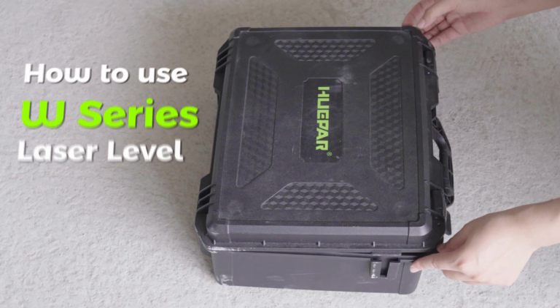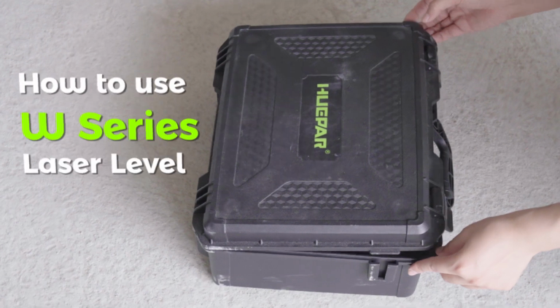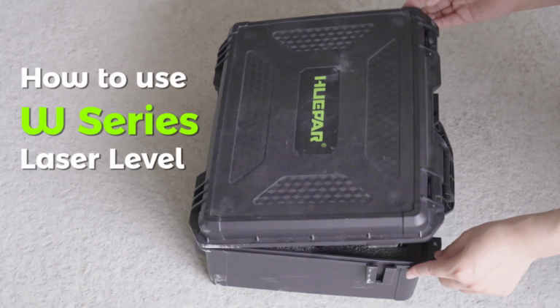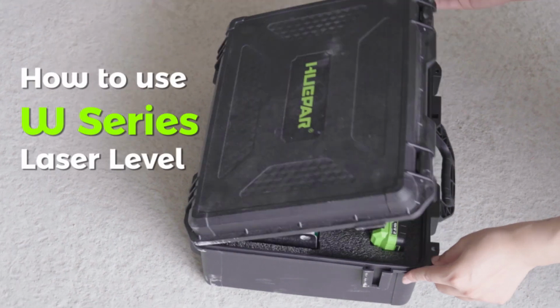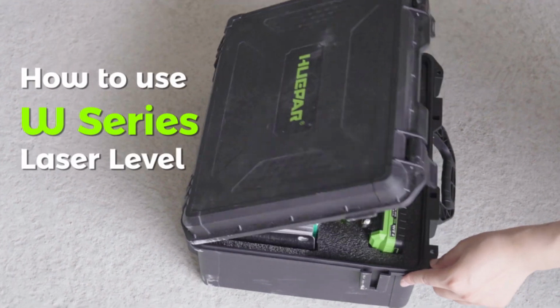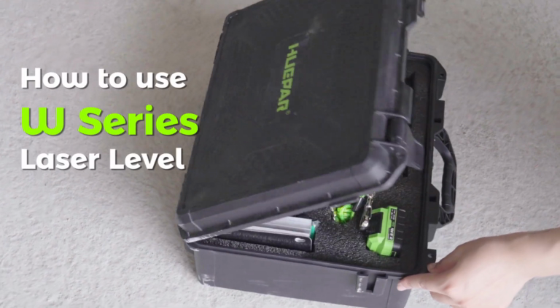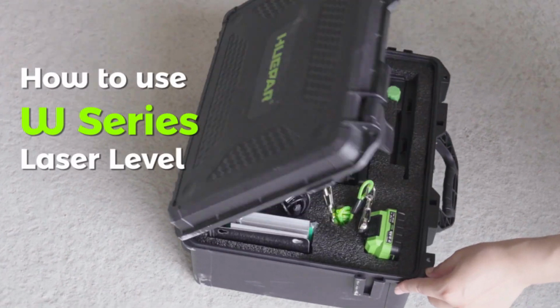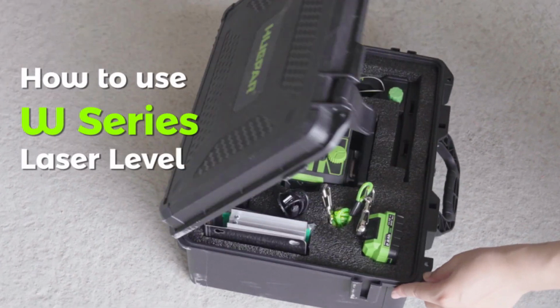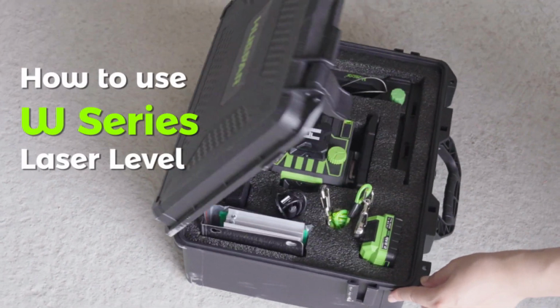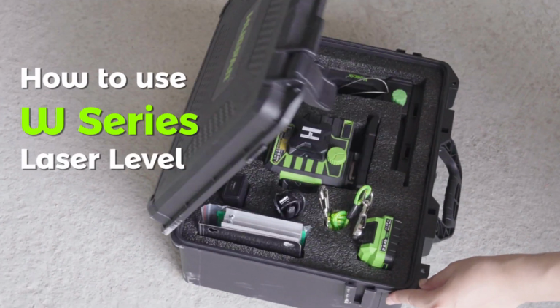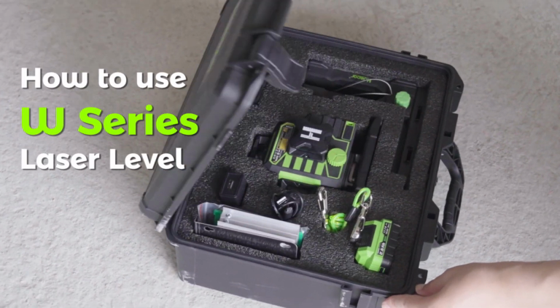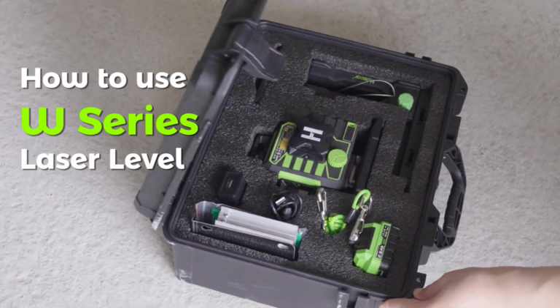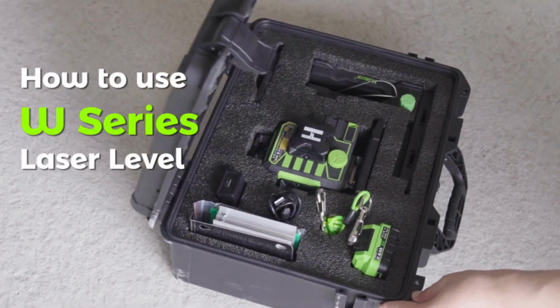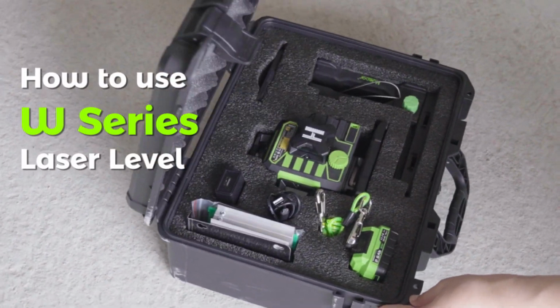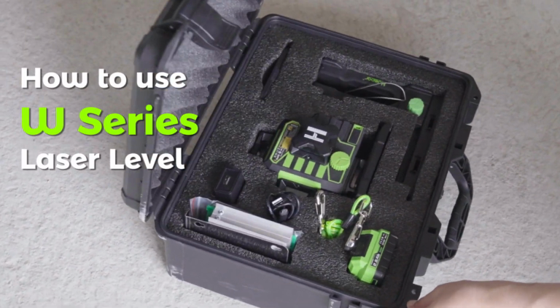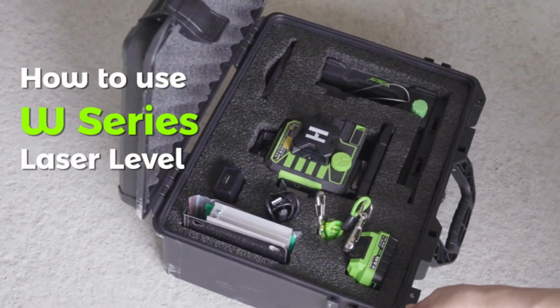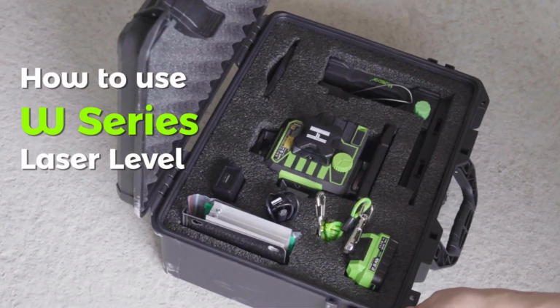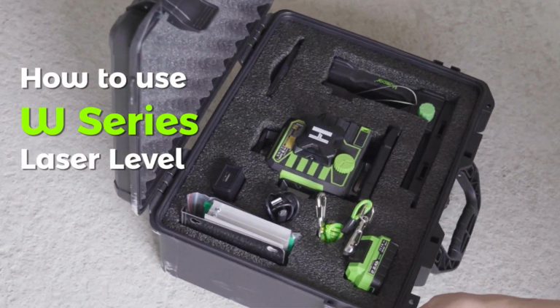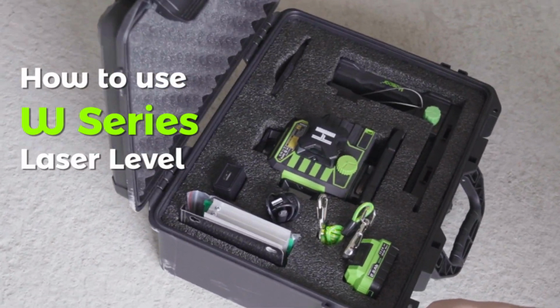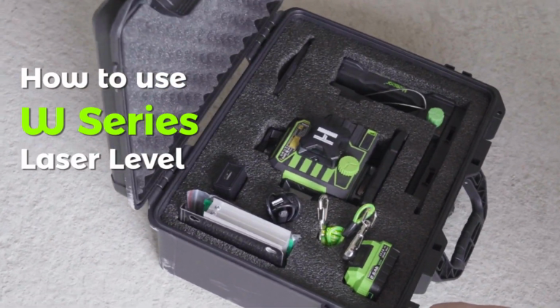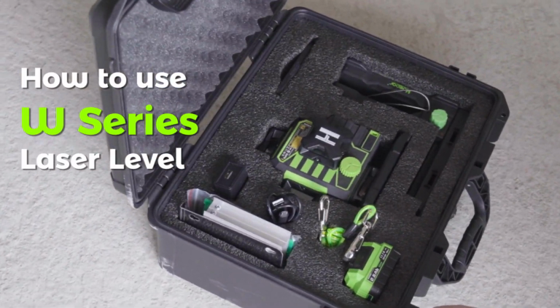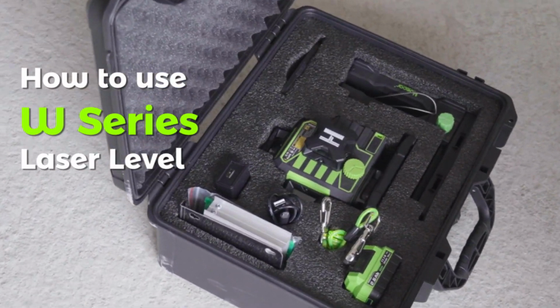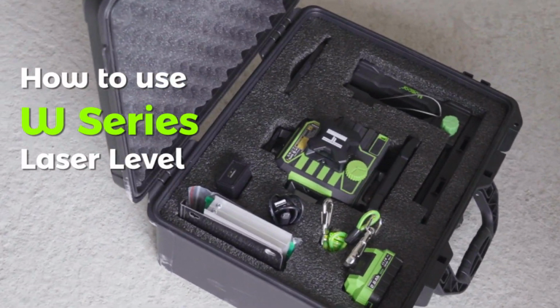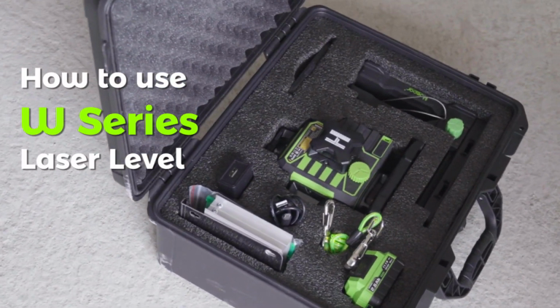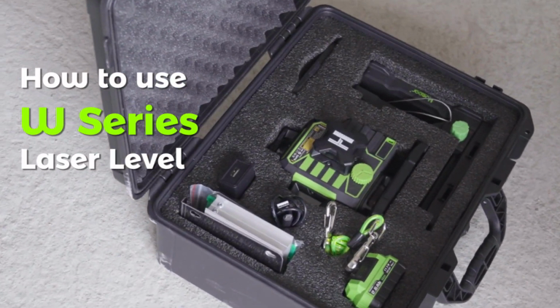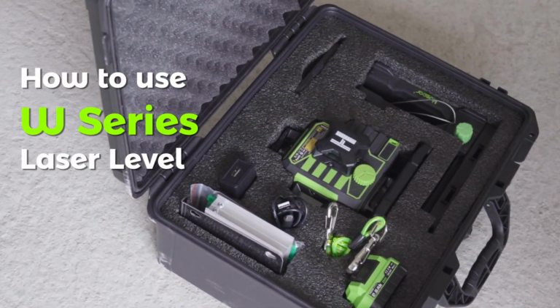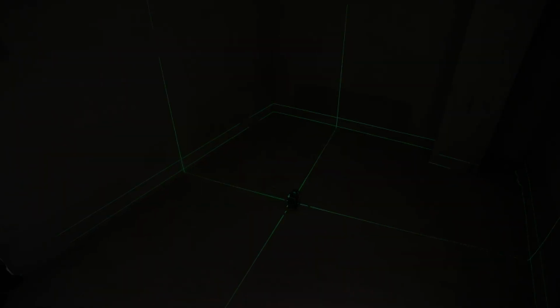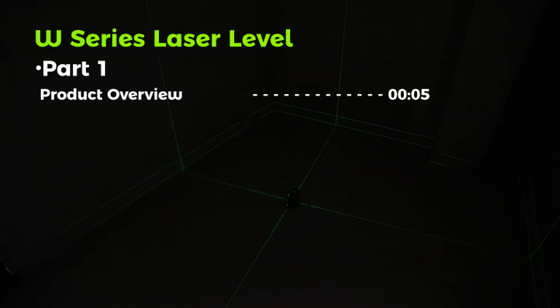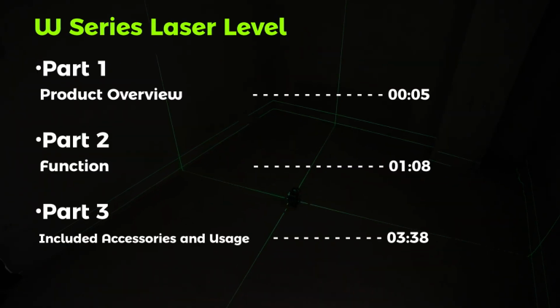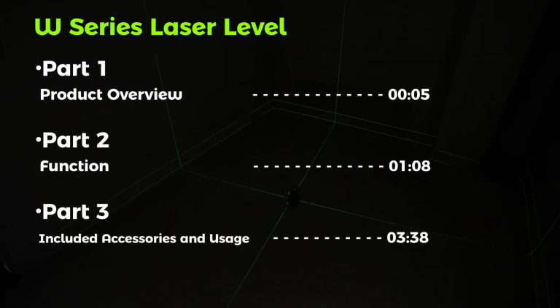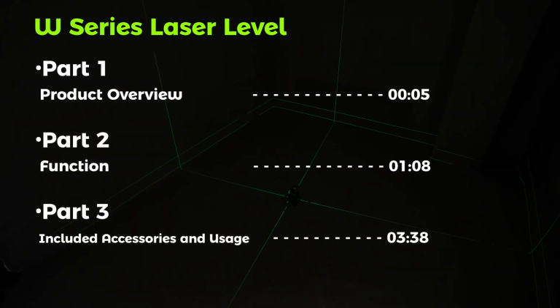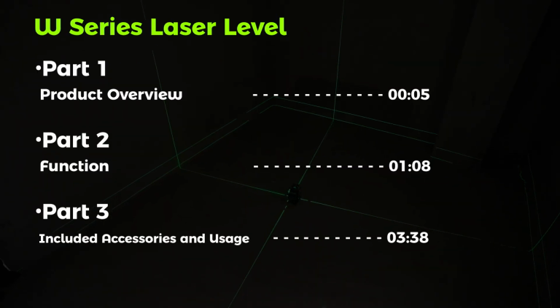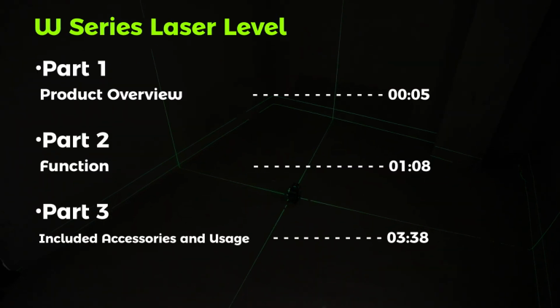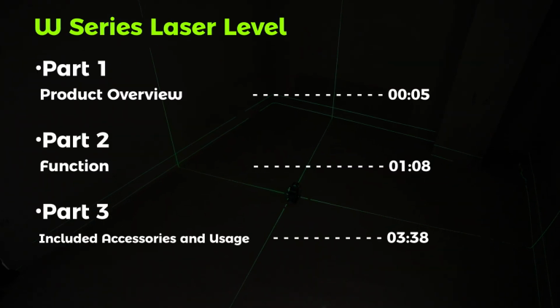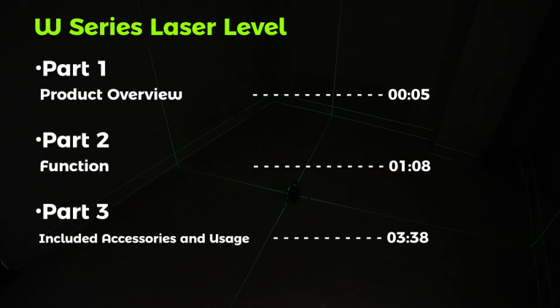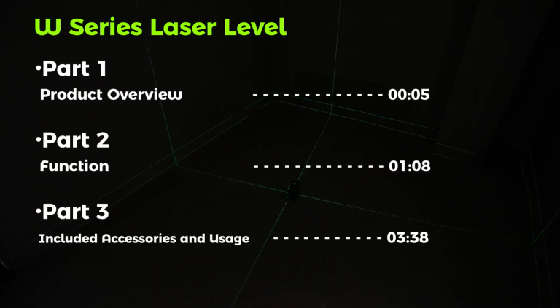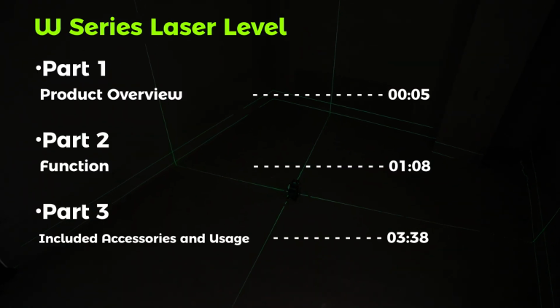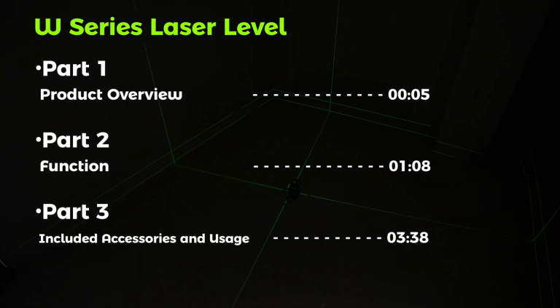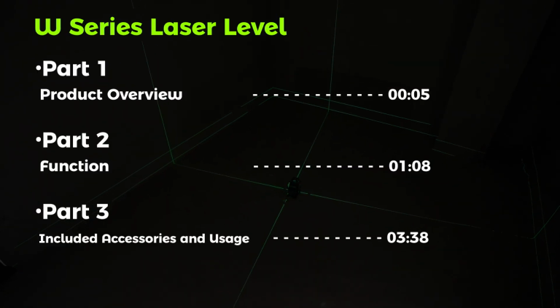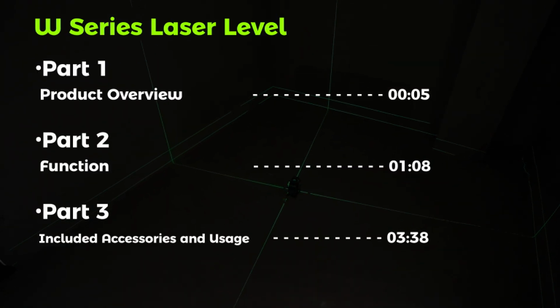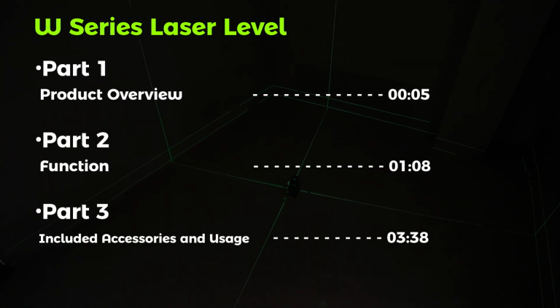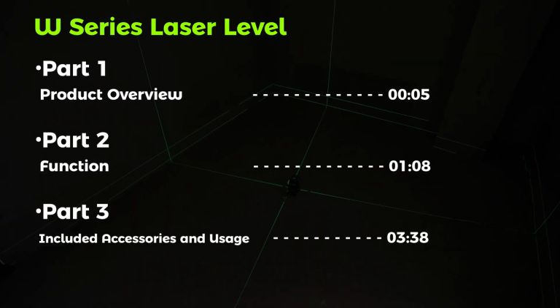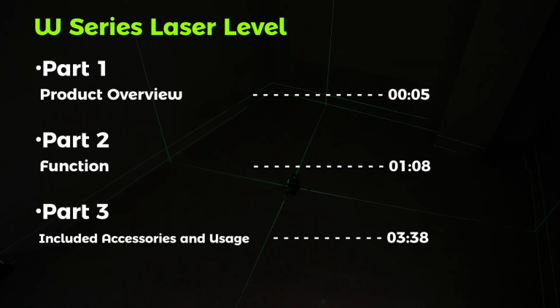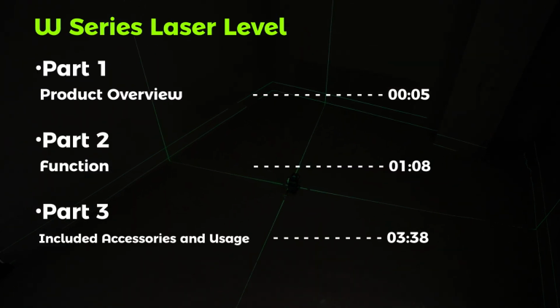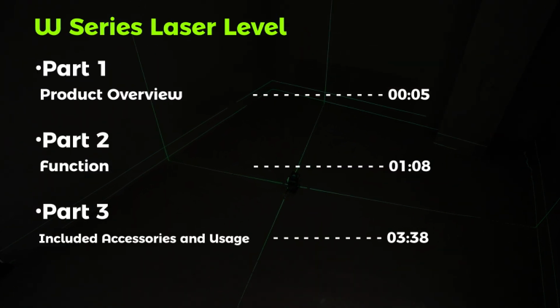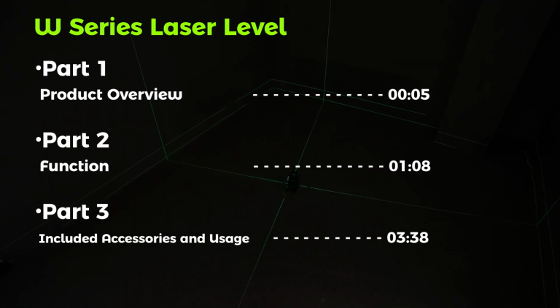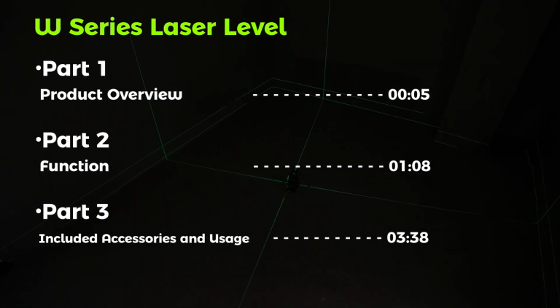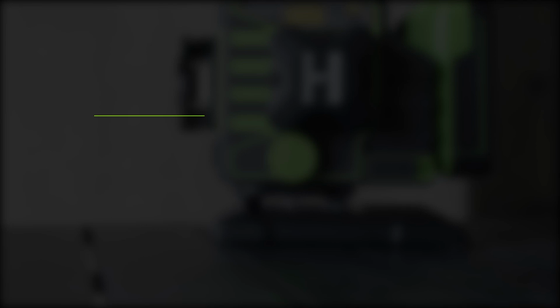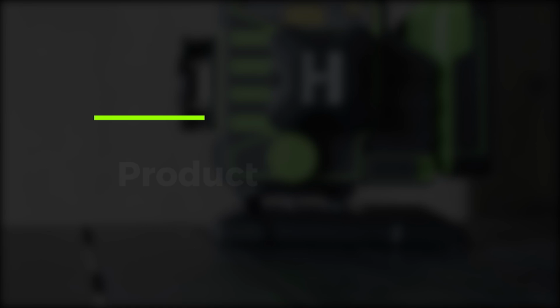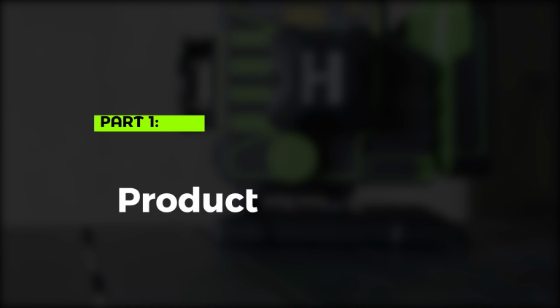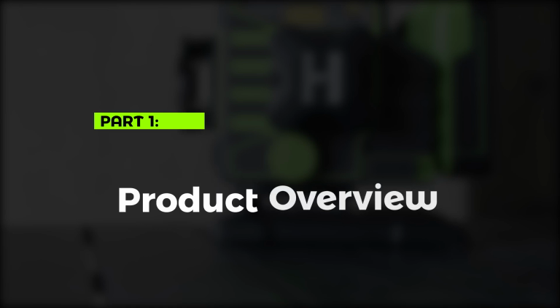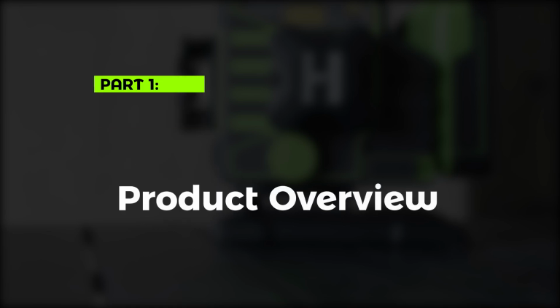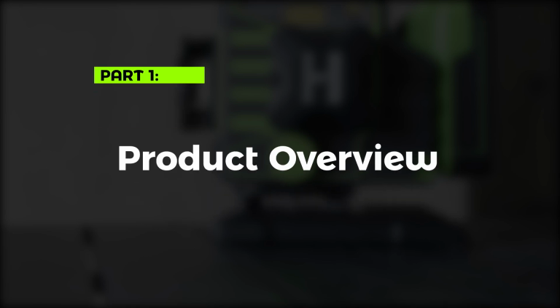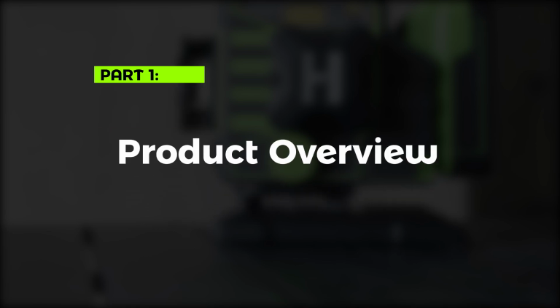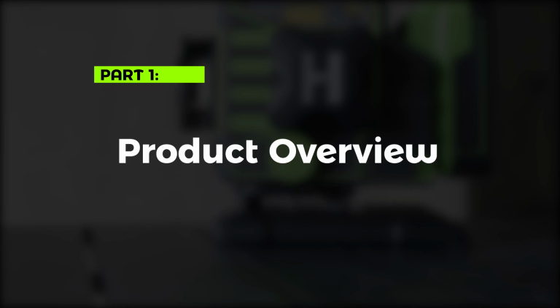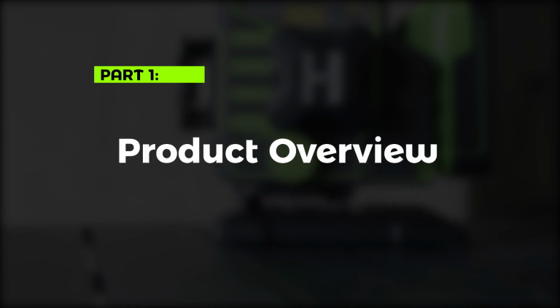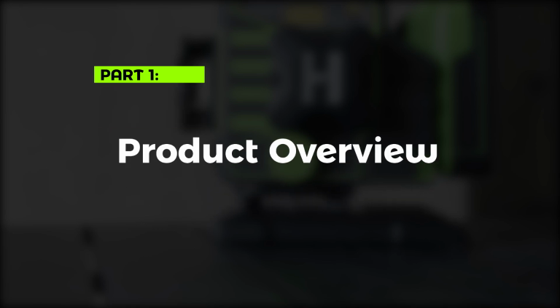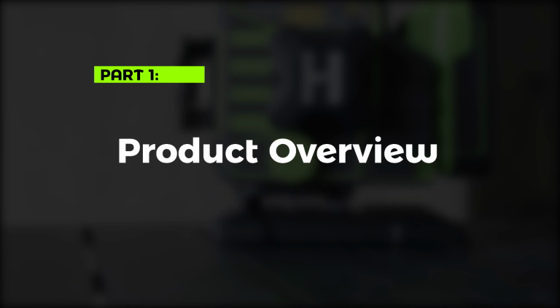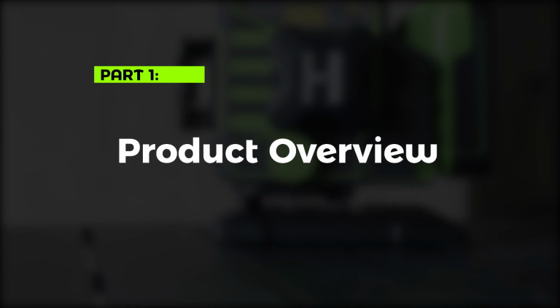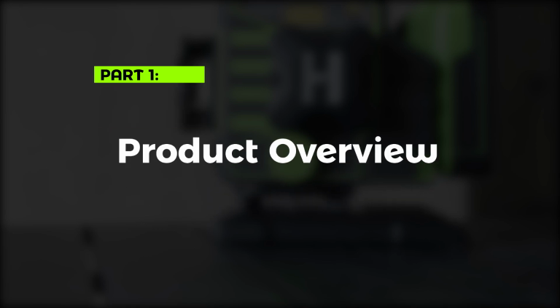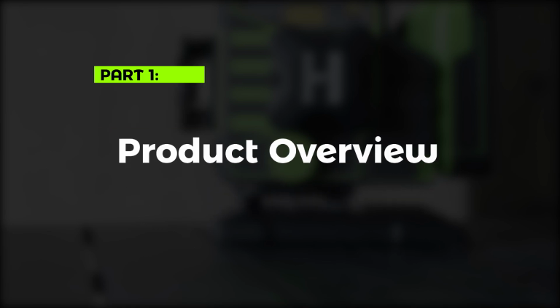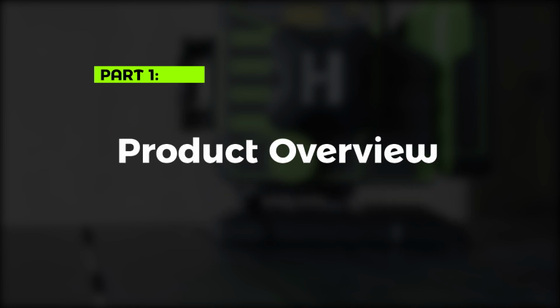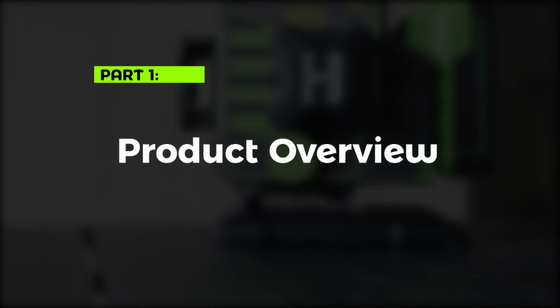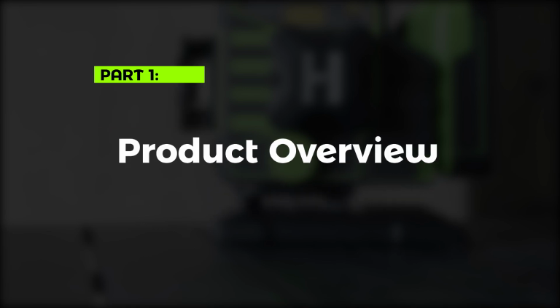How to use the W-Series Laser Level. Part 1: Product Overview.